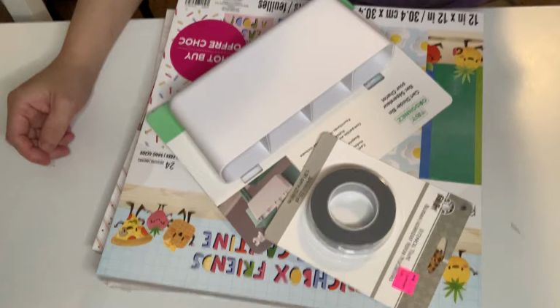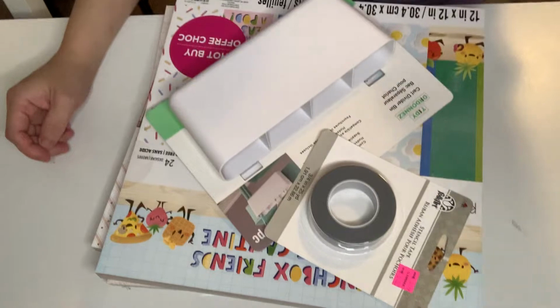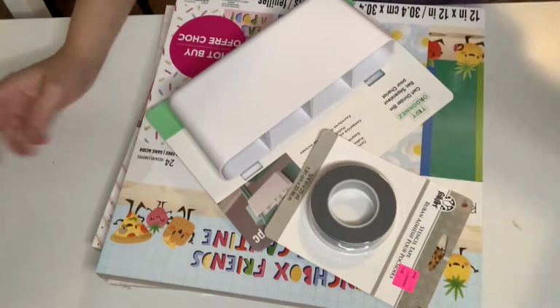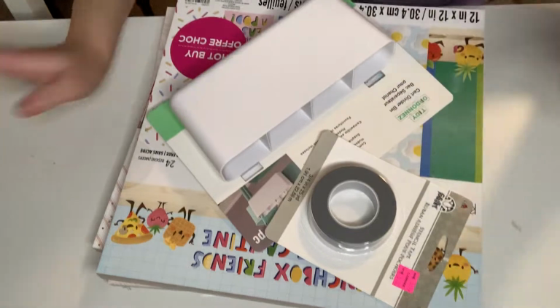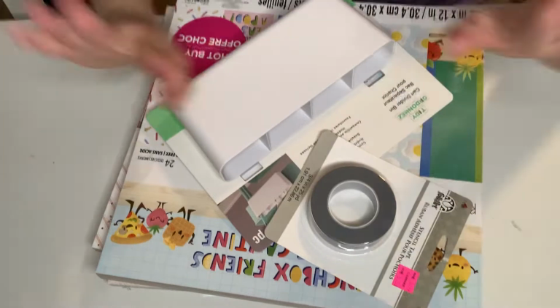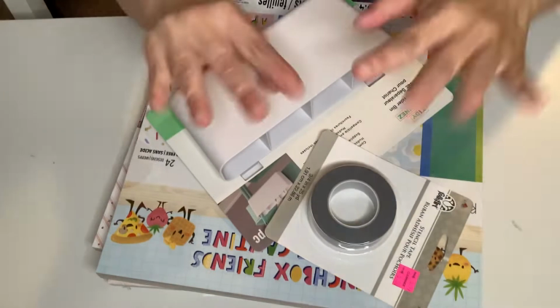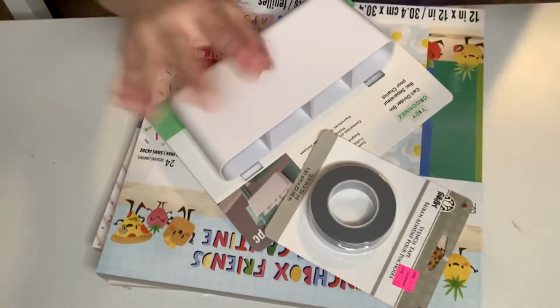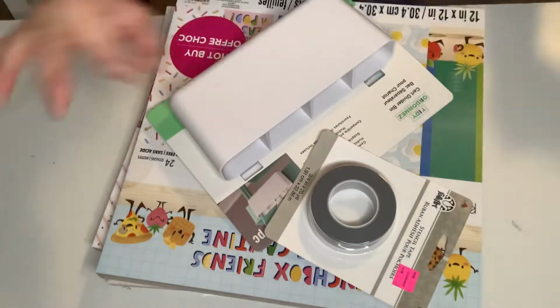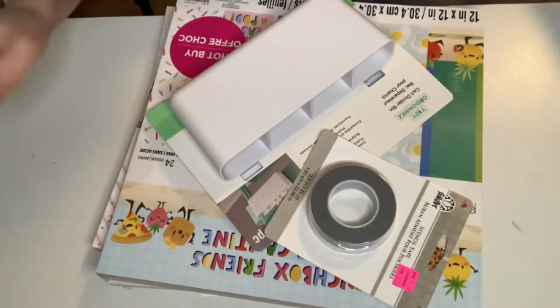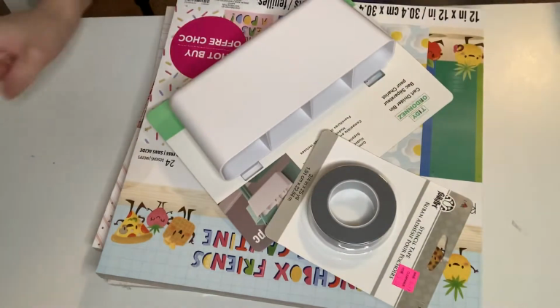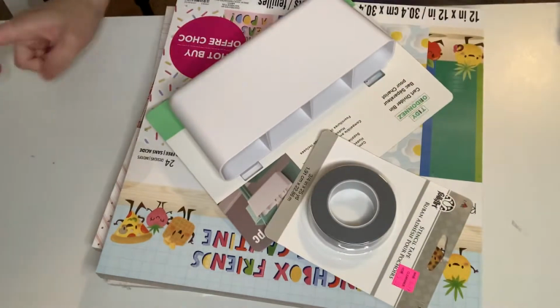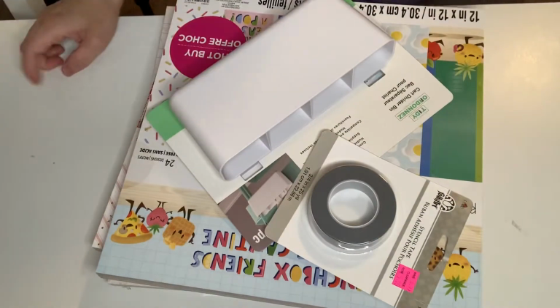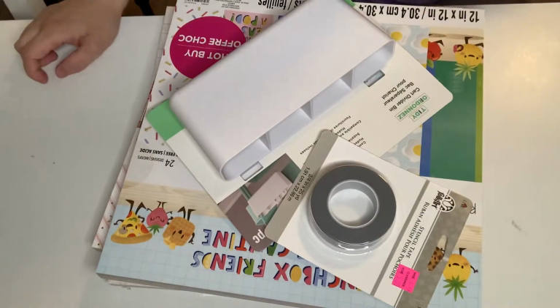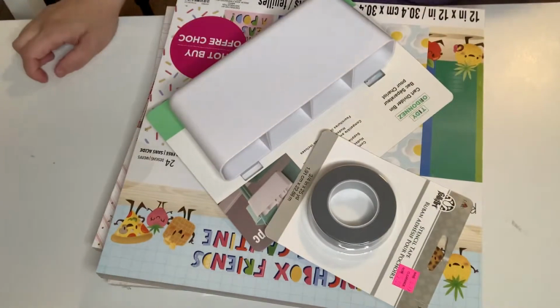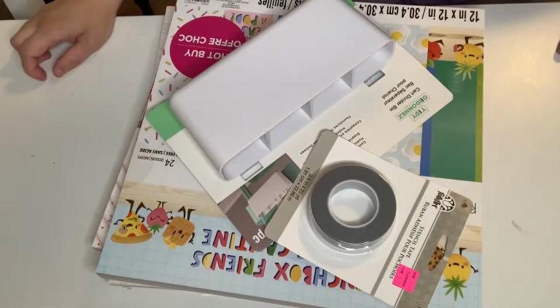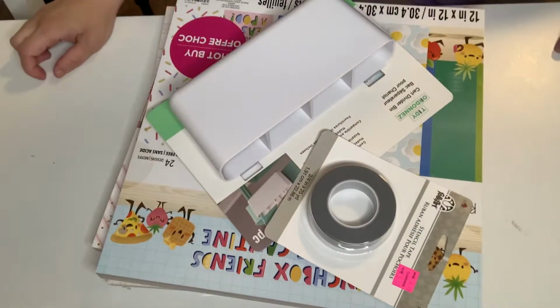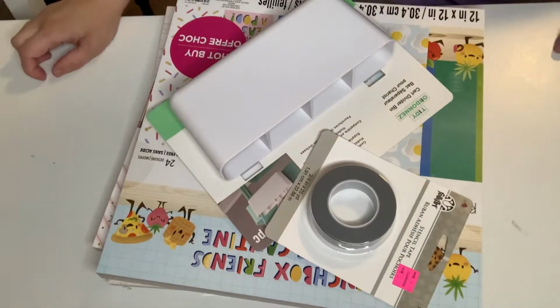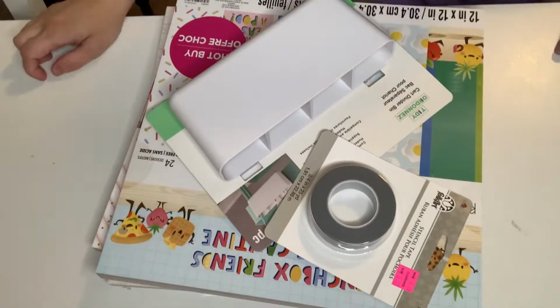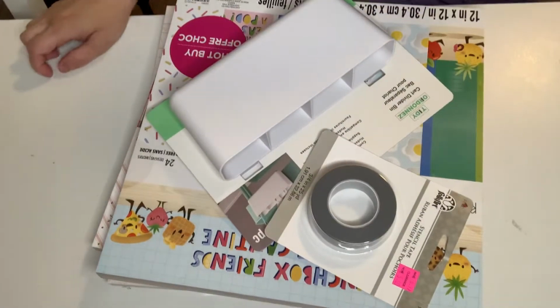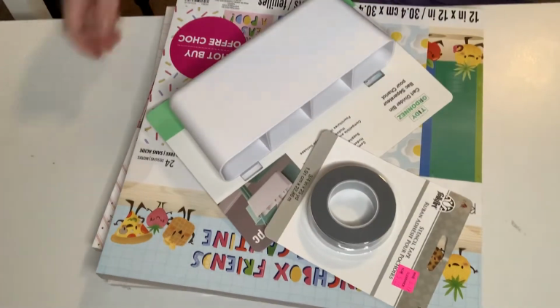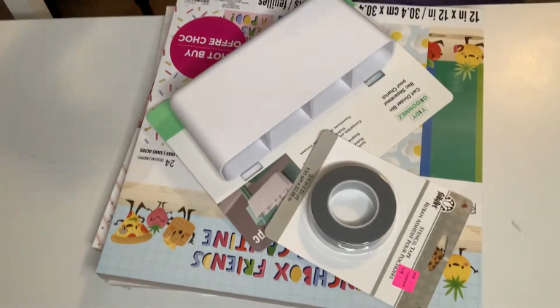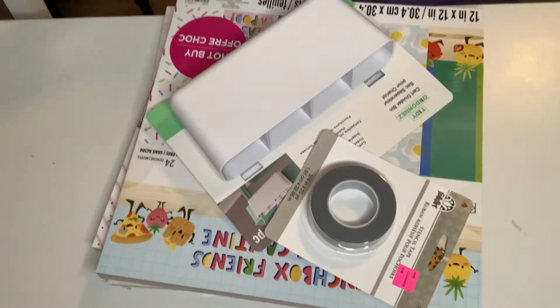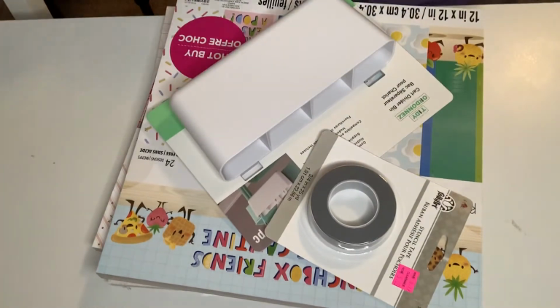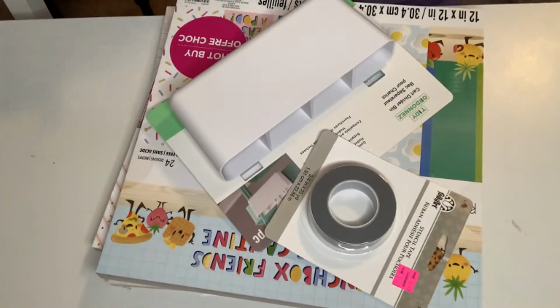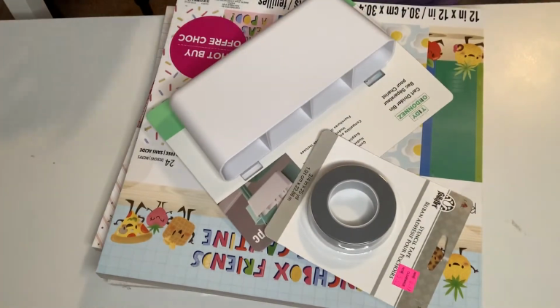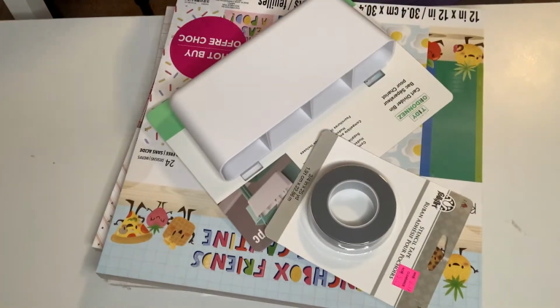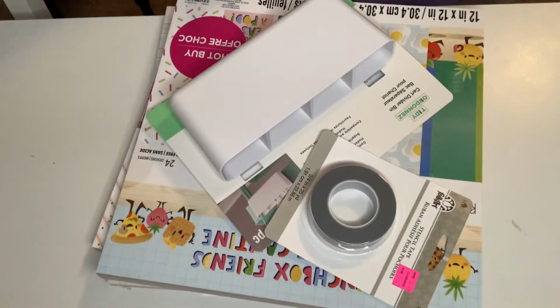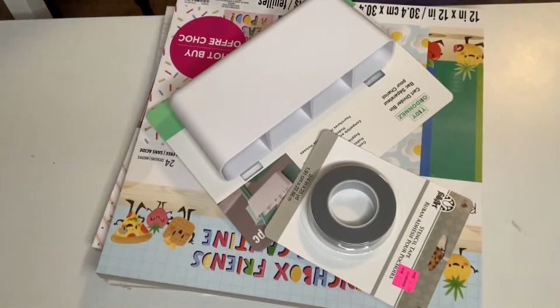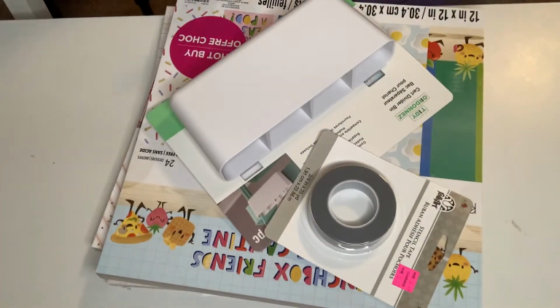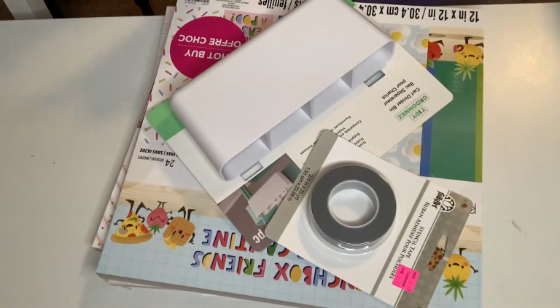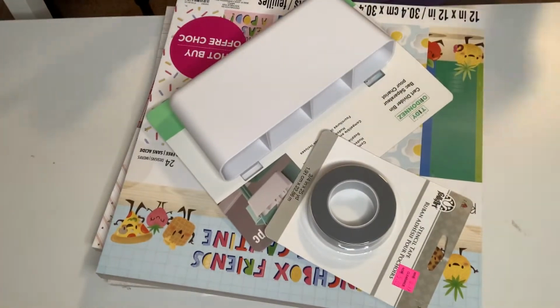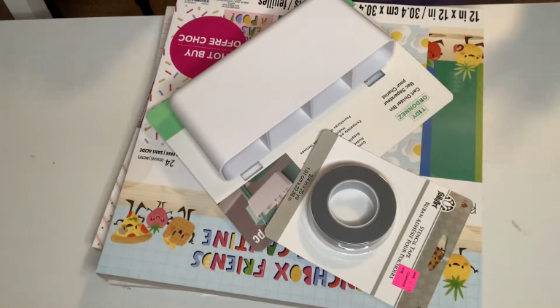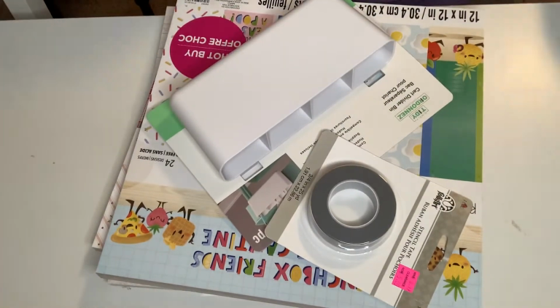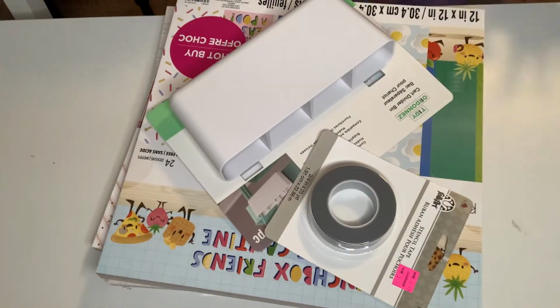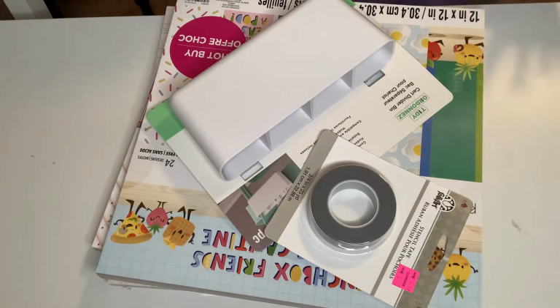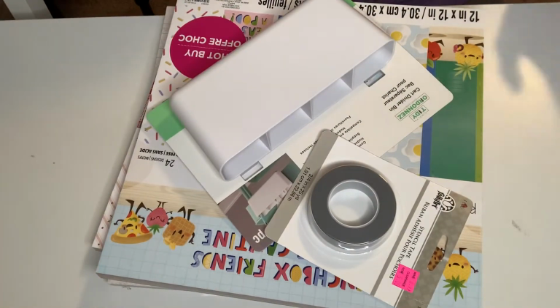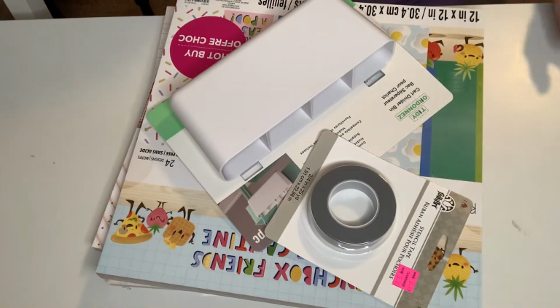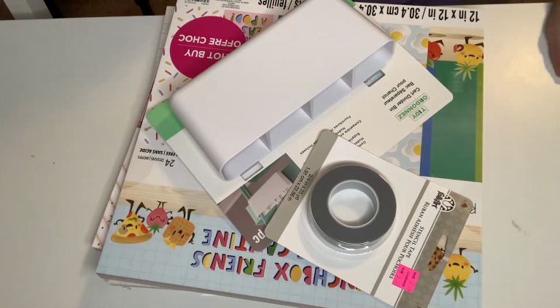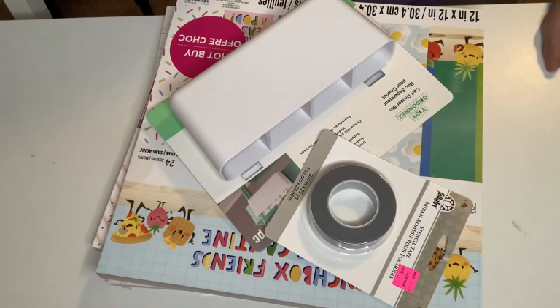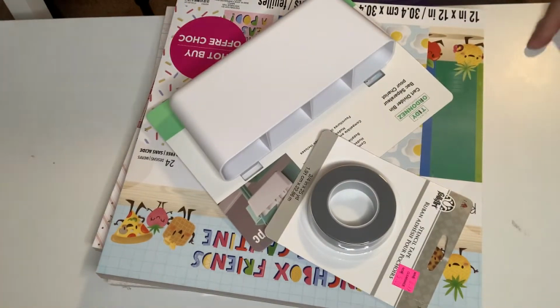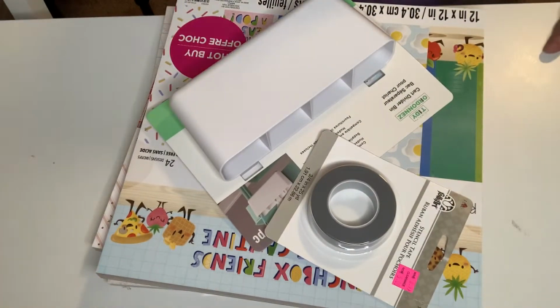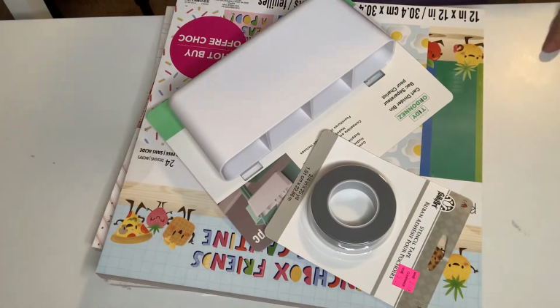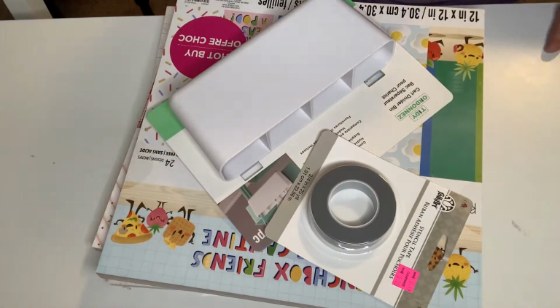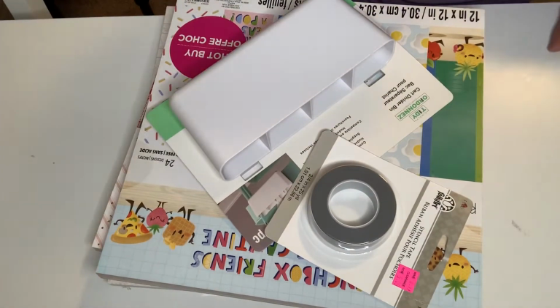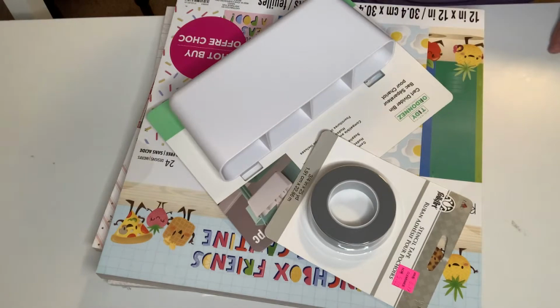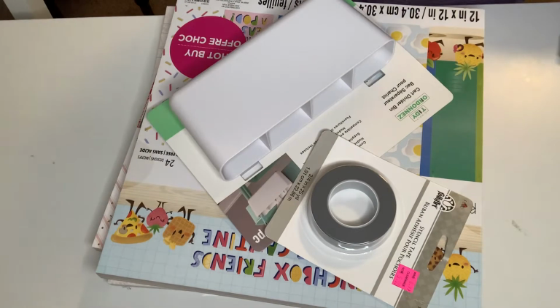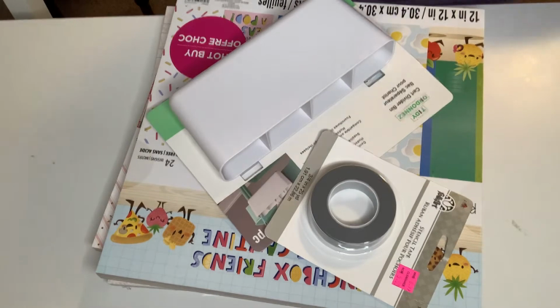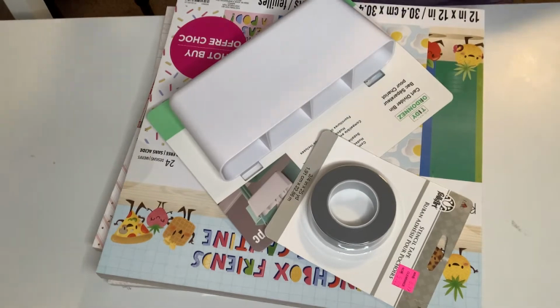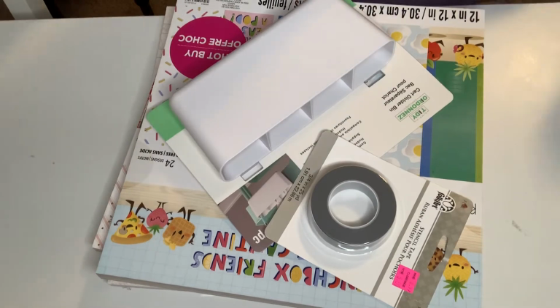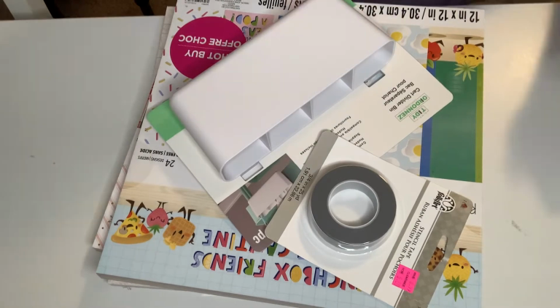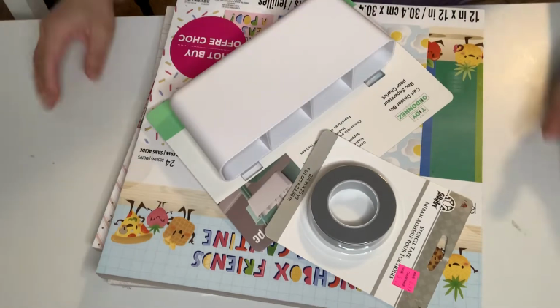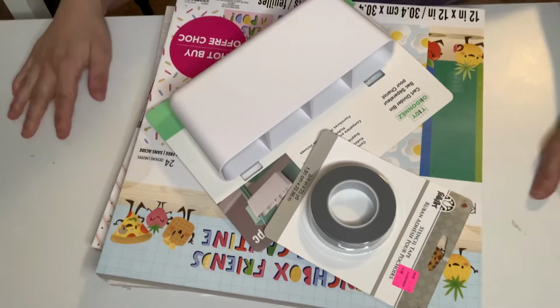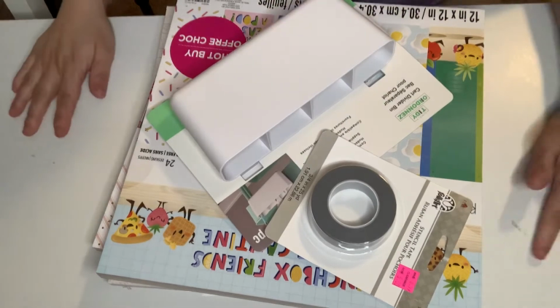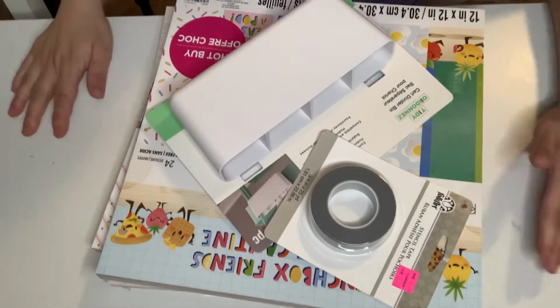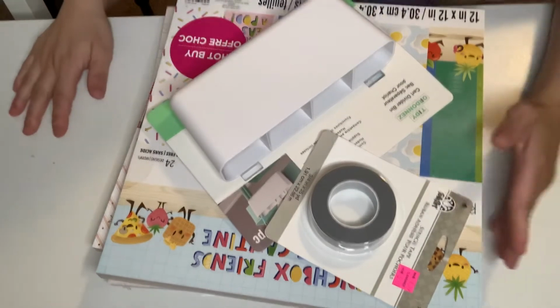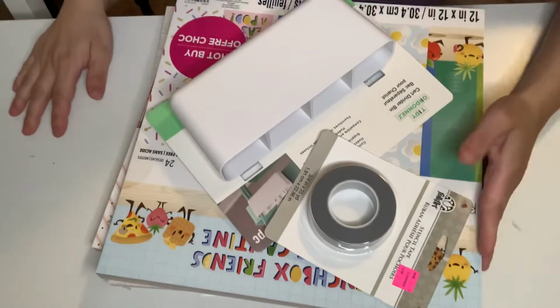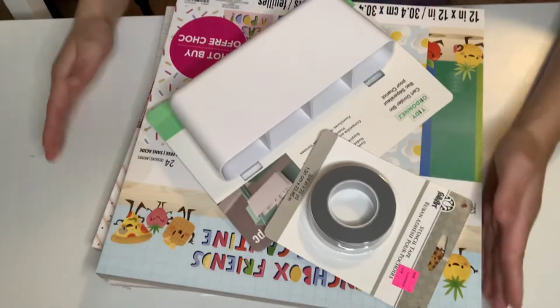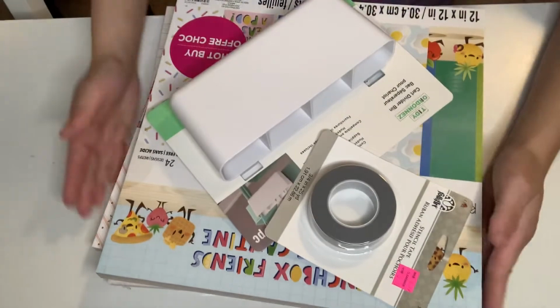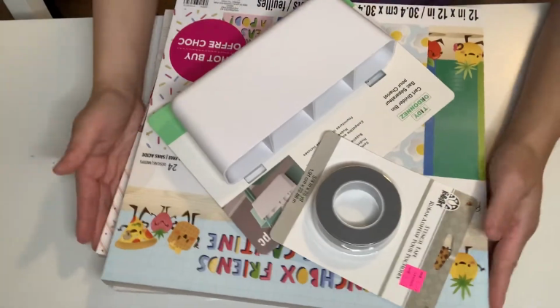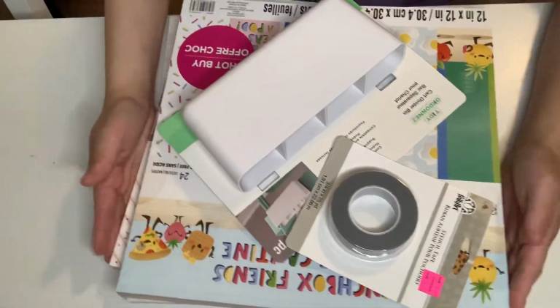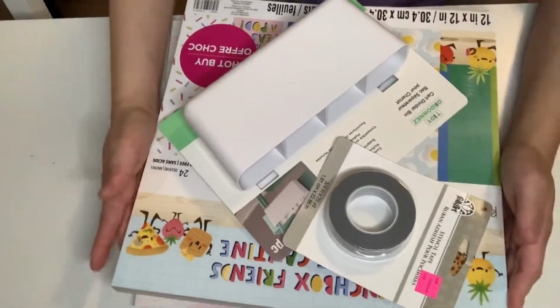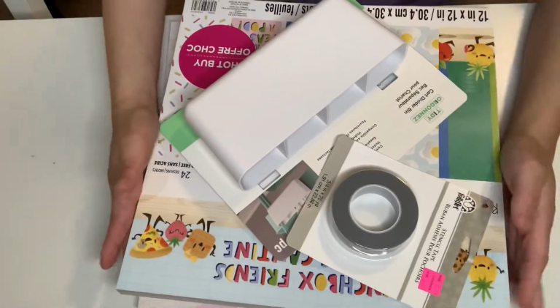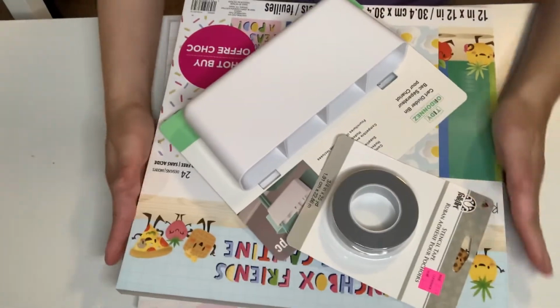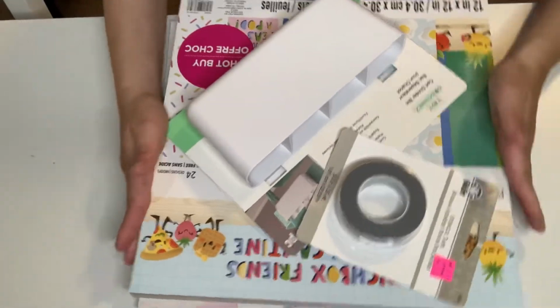Hi everyone, this is Gina. Welcome back to my channel and welcome my new subbies. I have a haul.